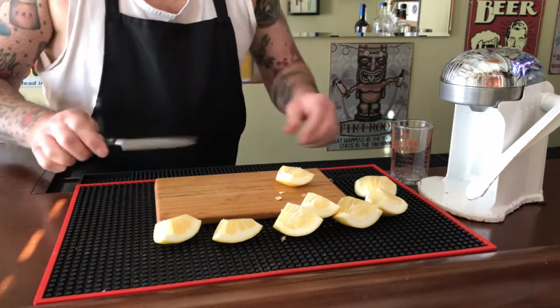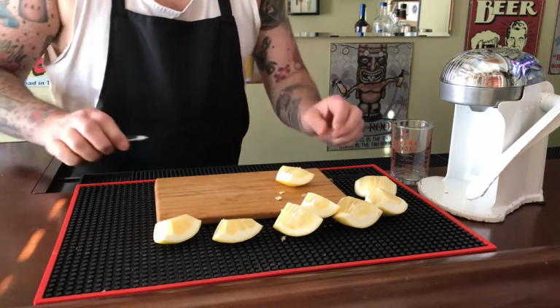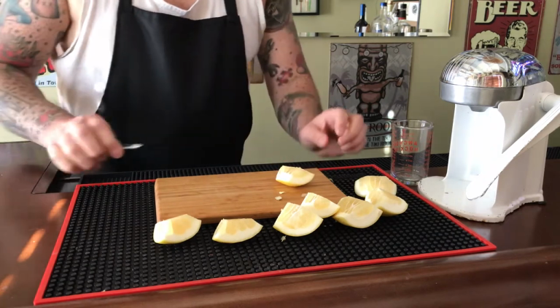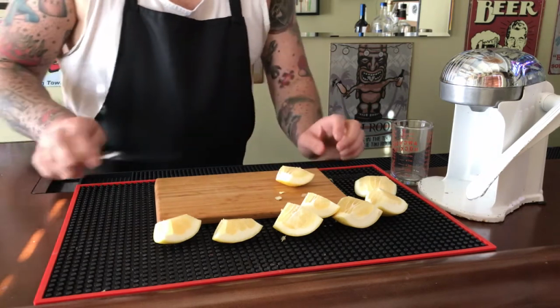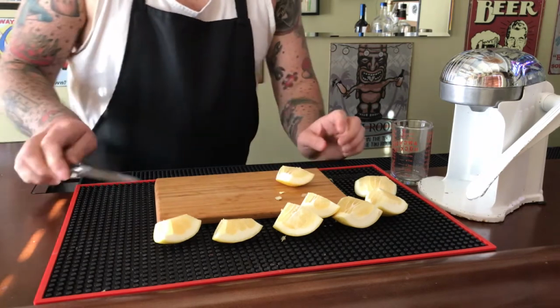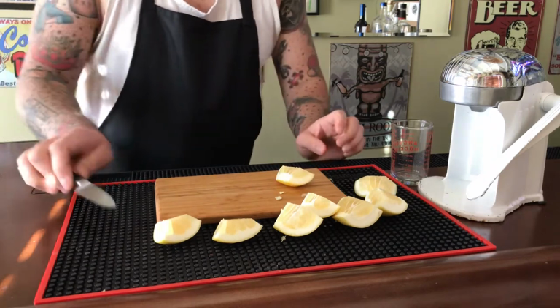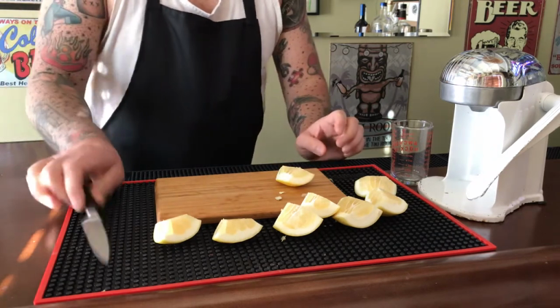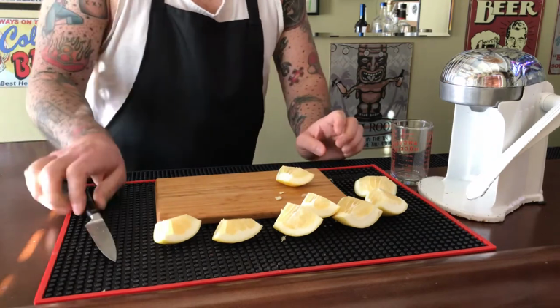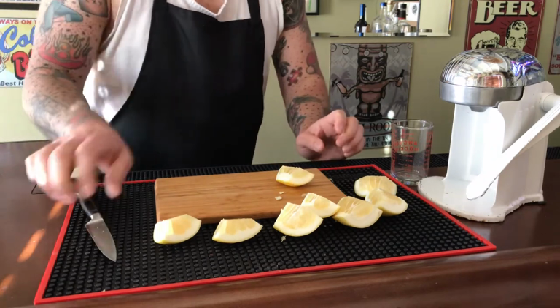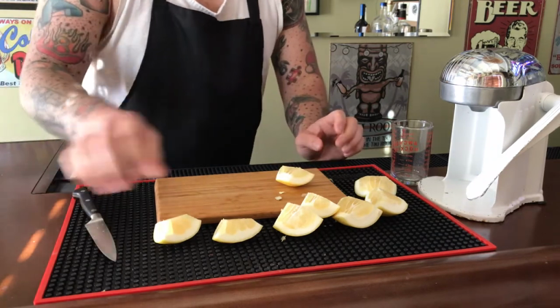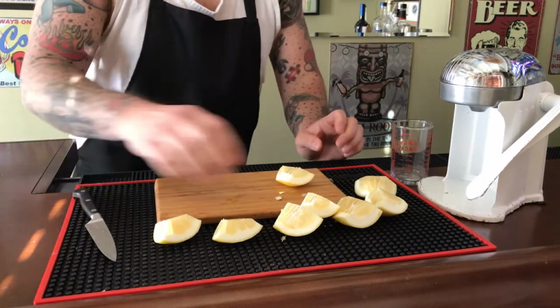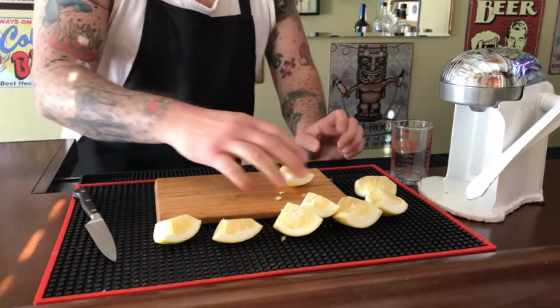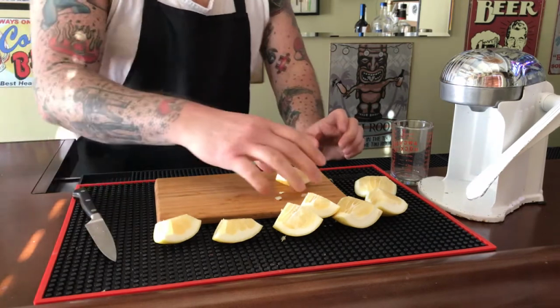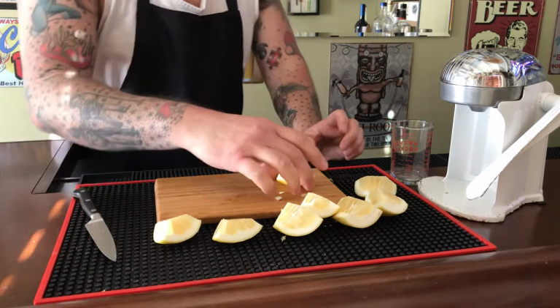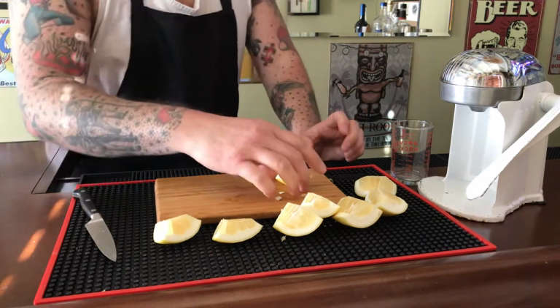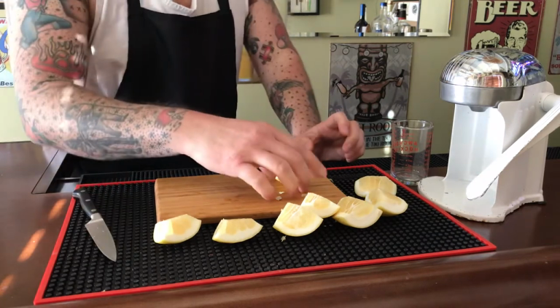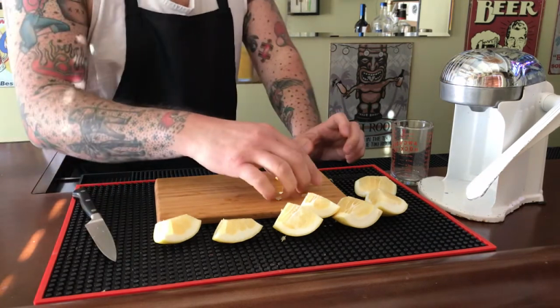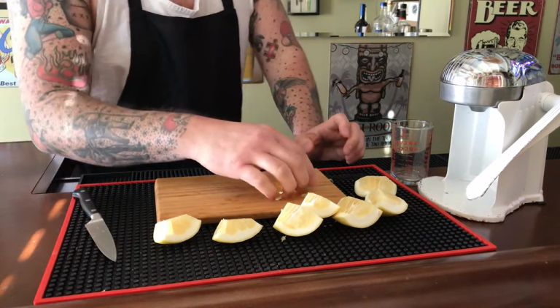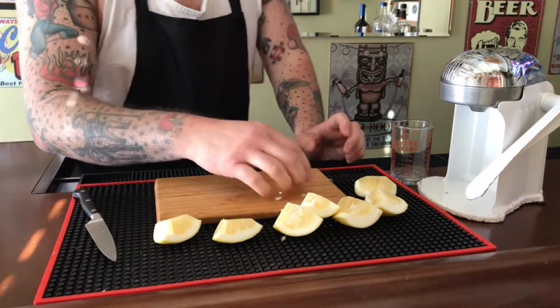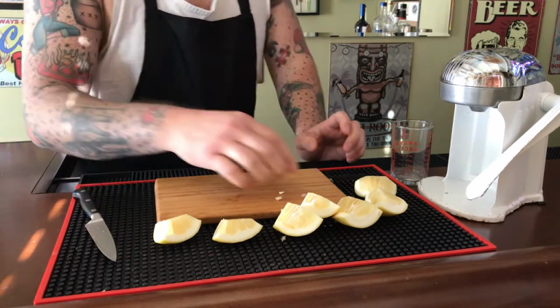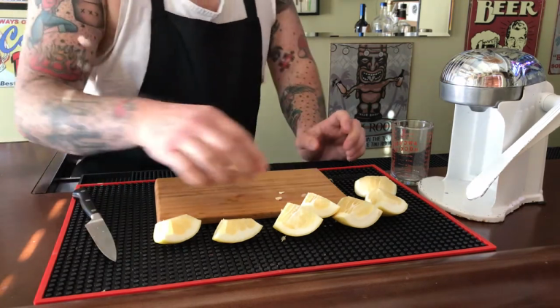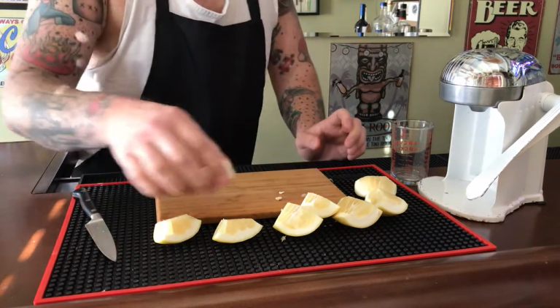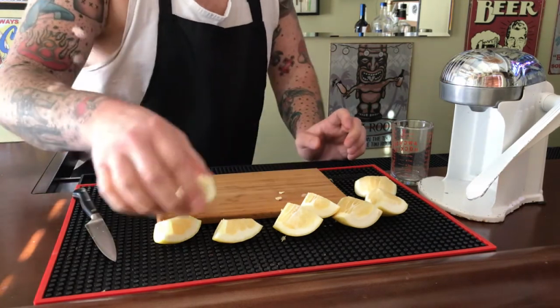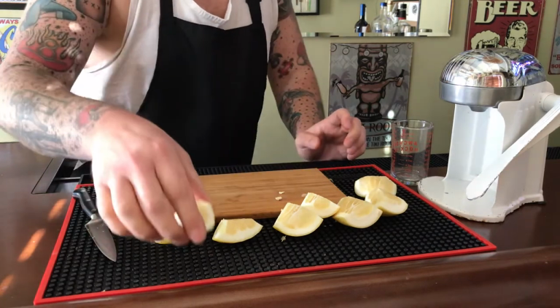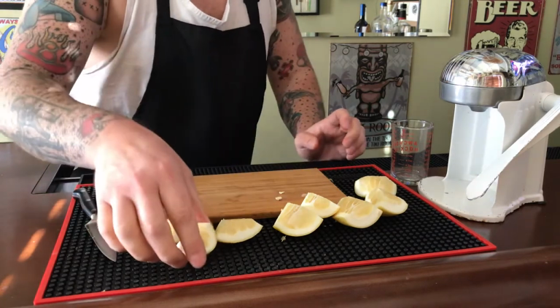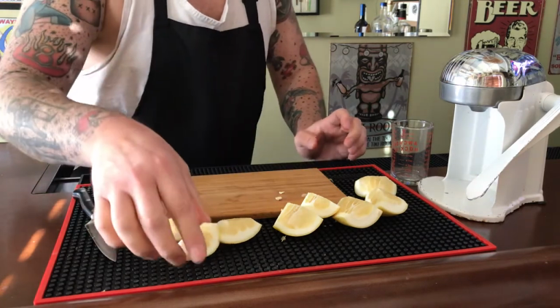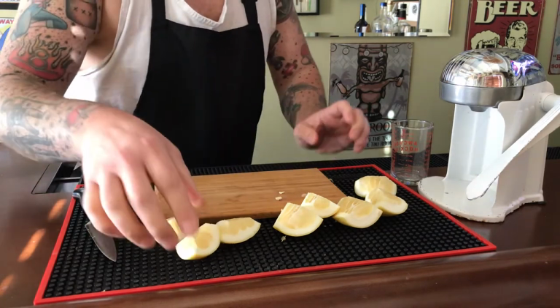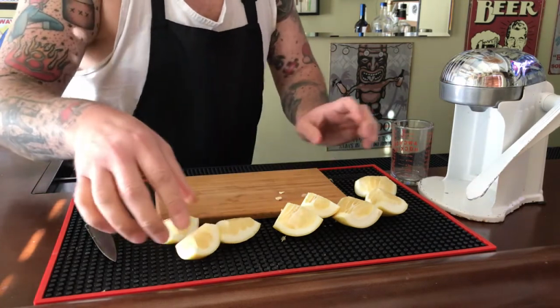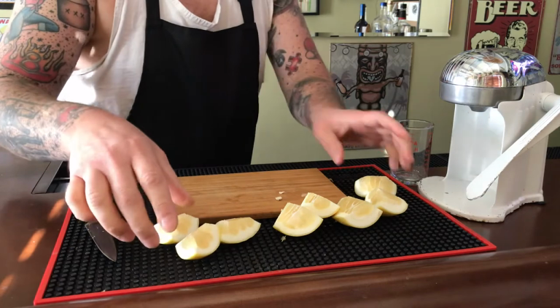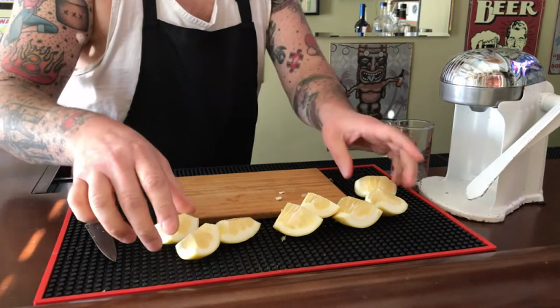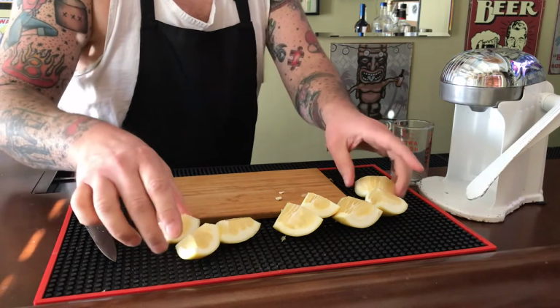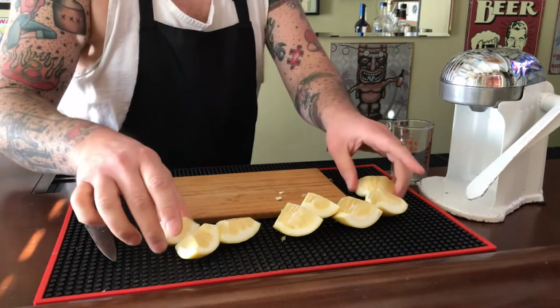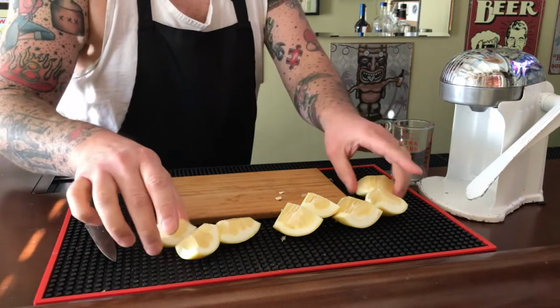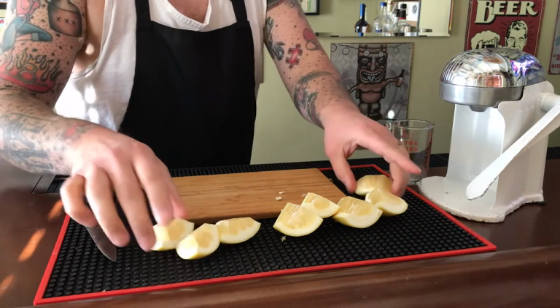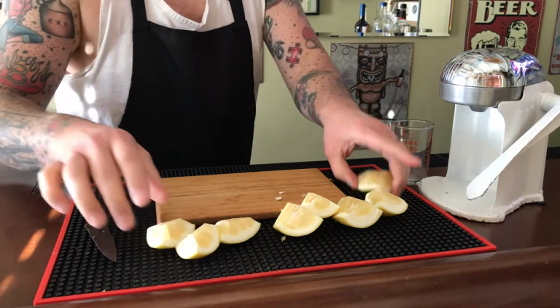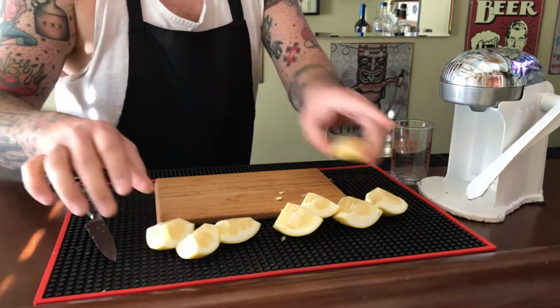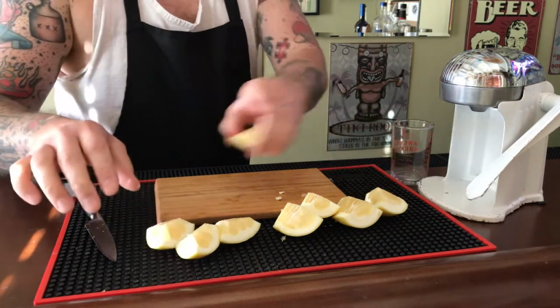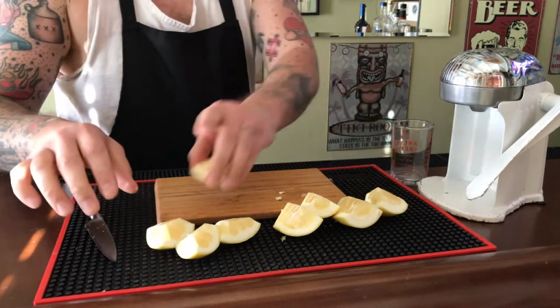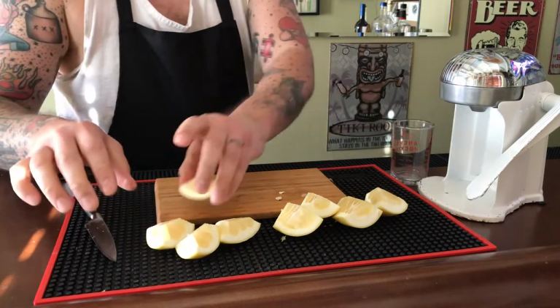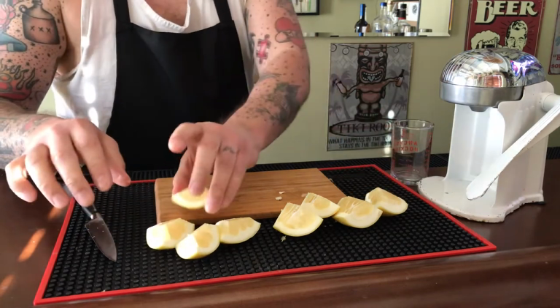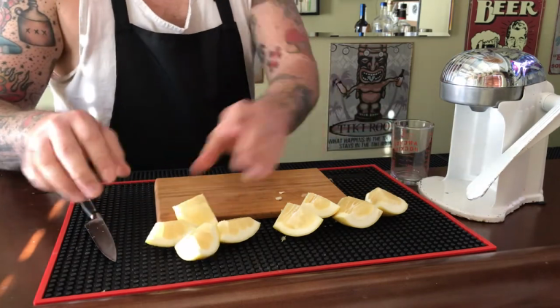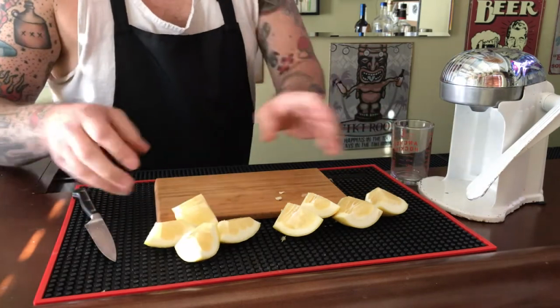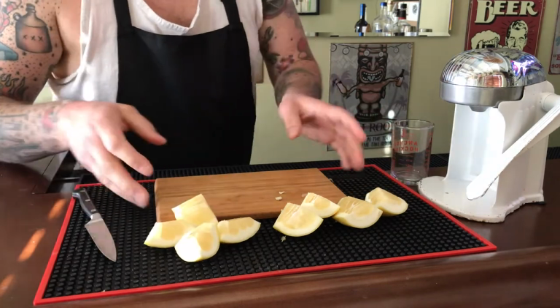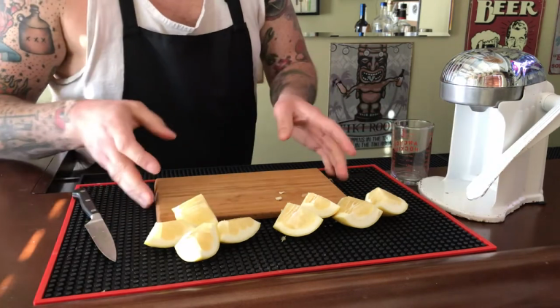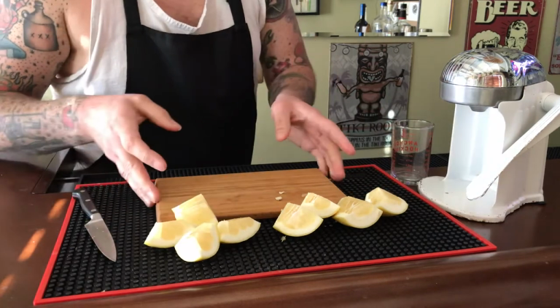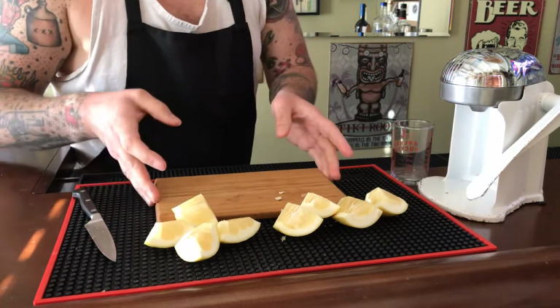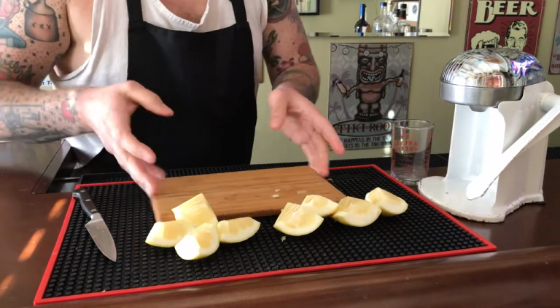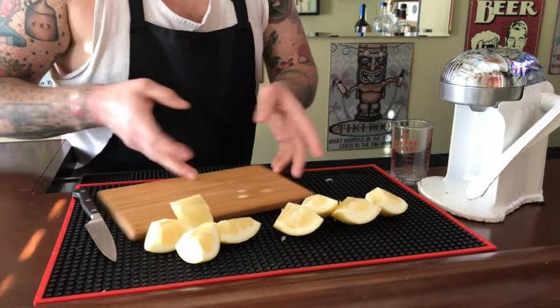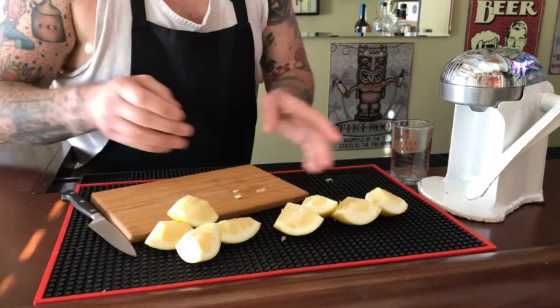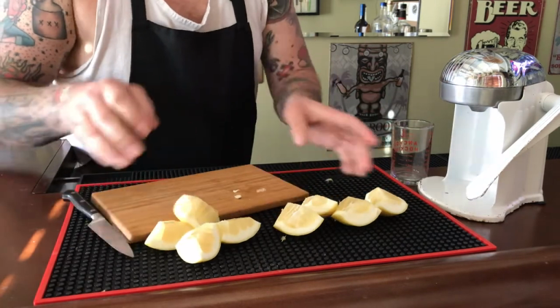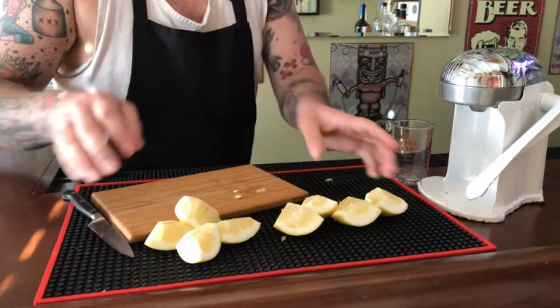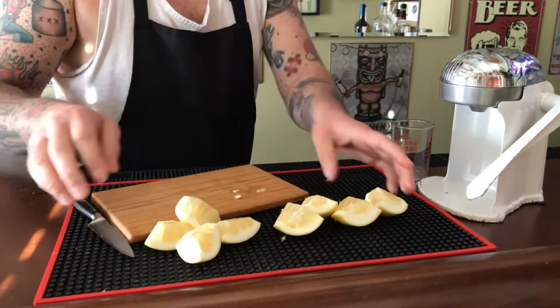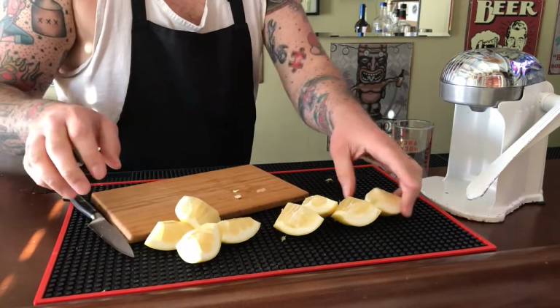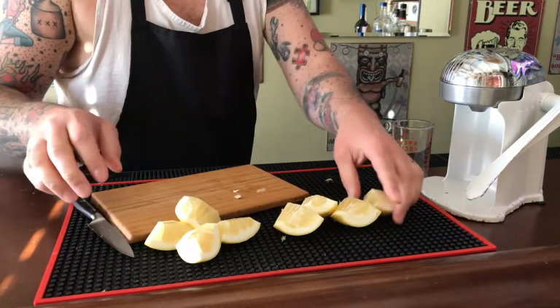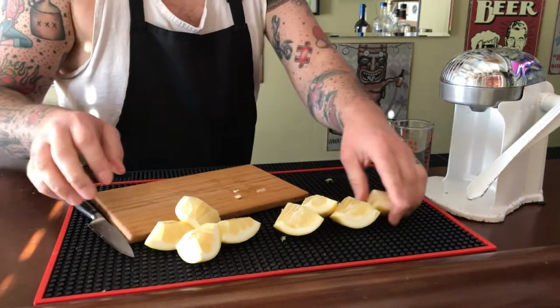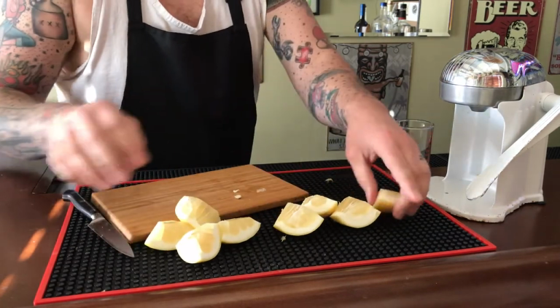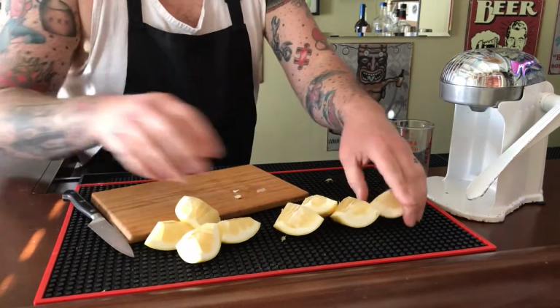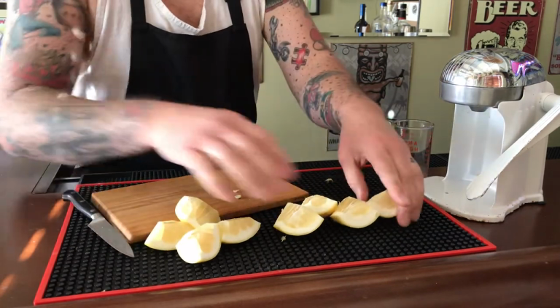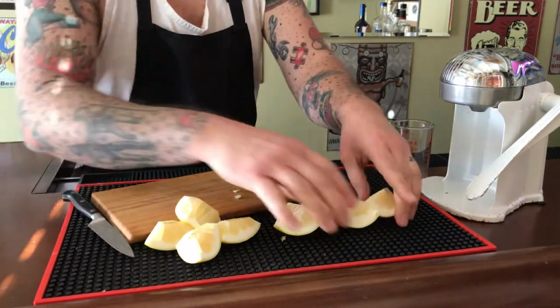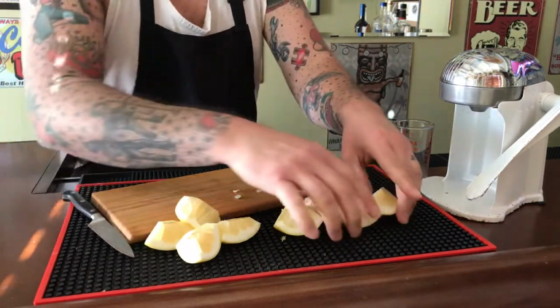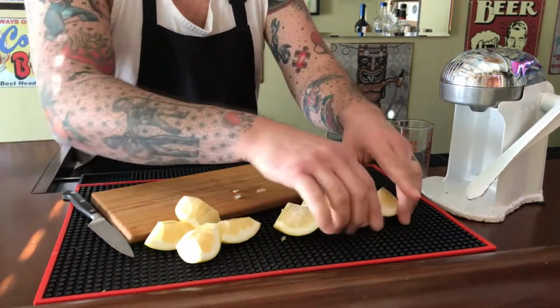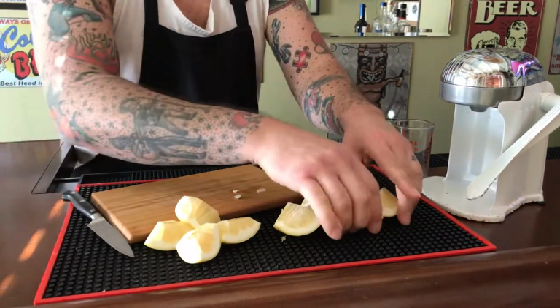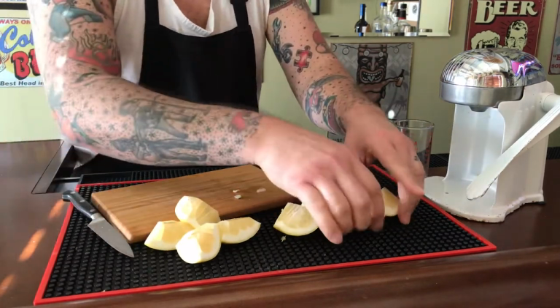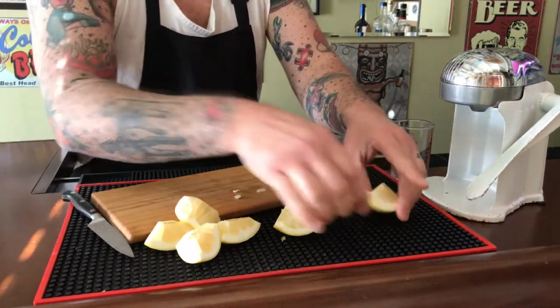Cutting a whole grapefruit, you should end up with eight wedges.